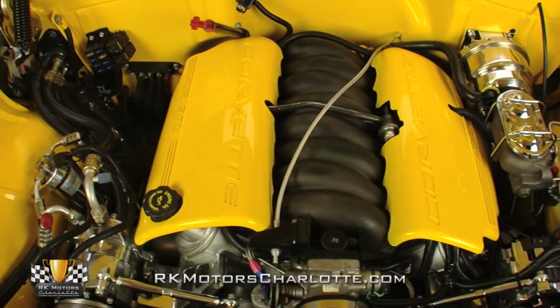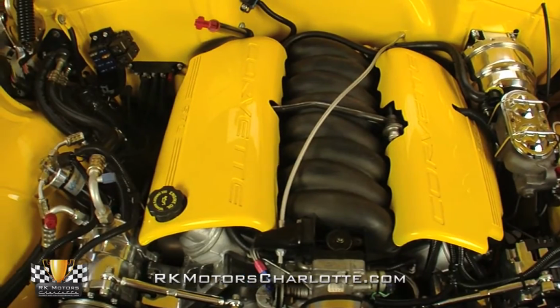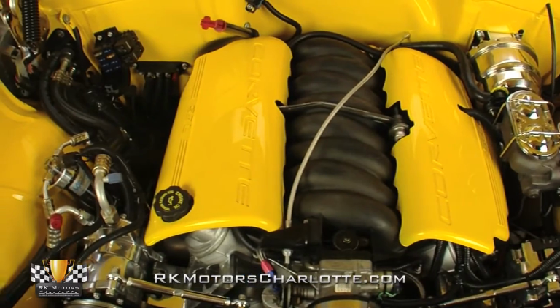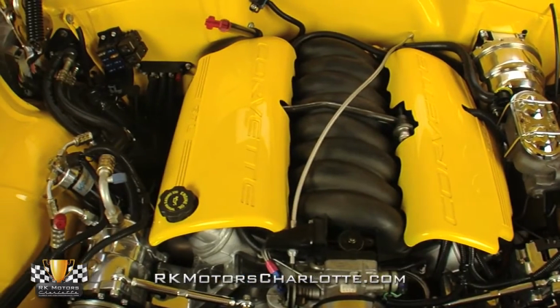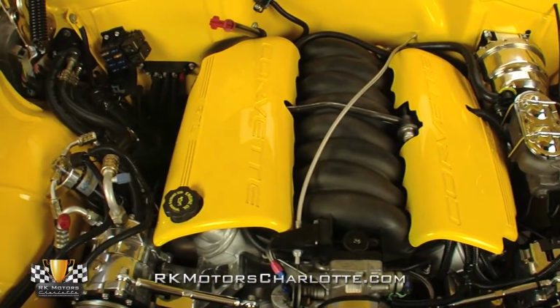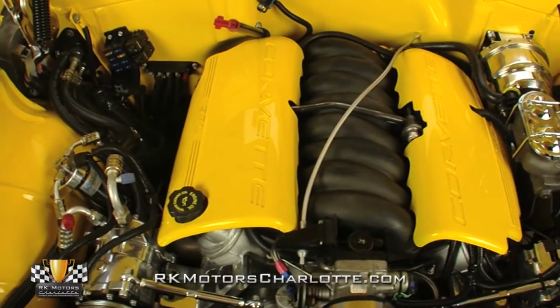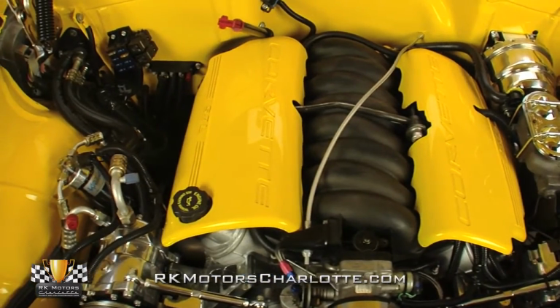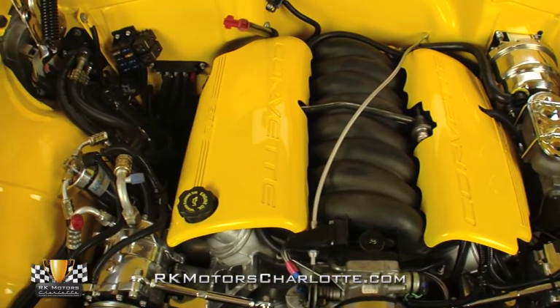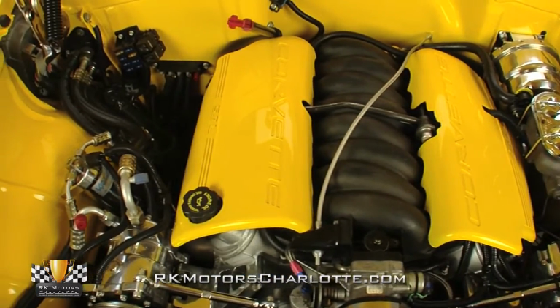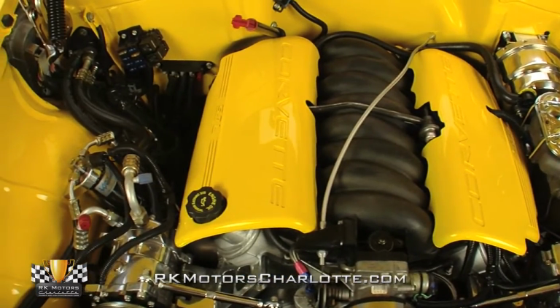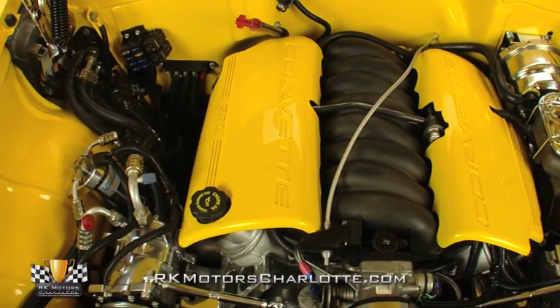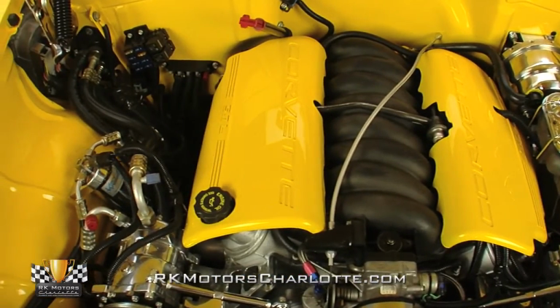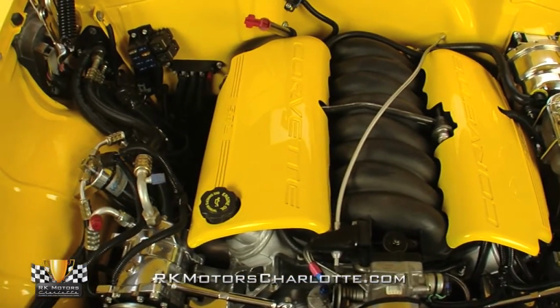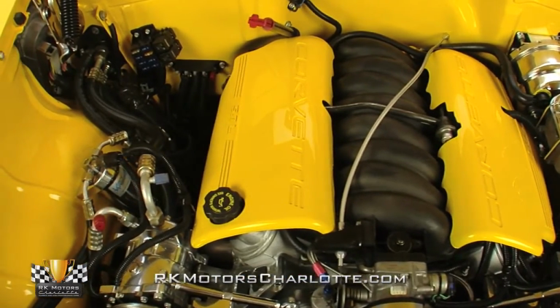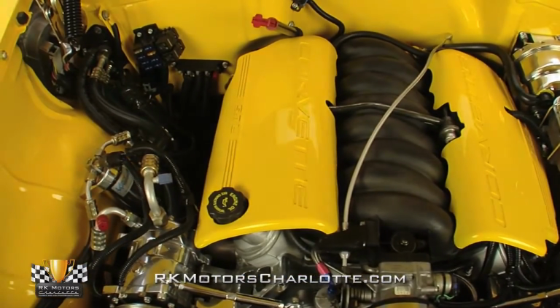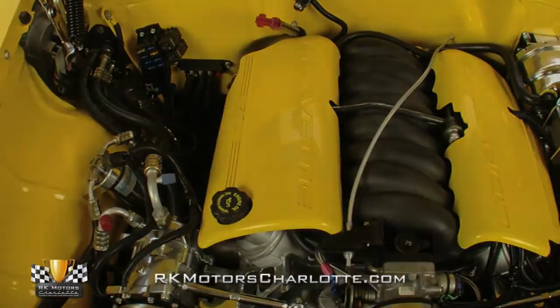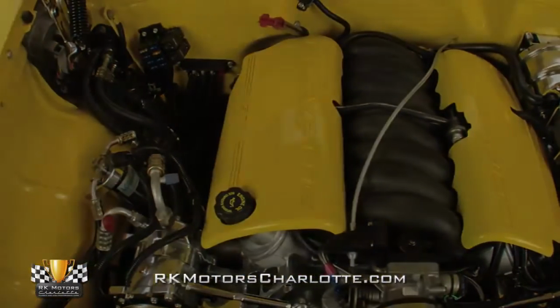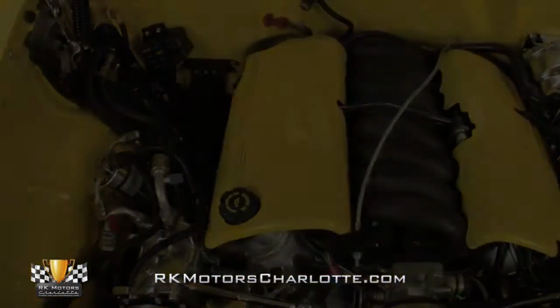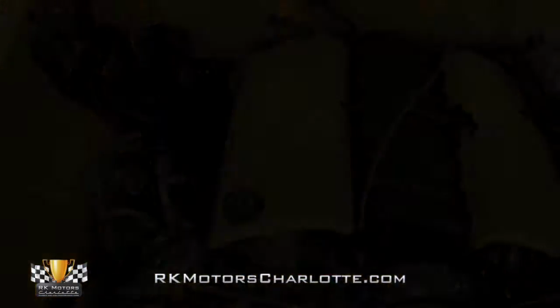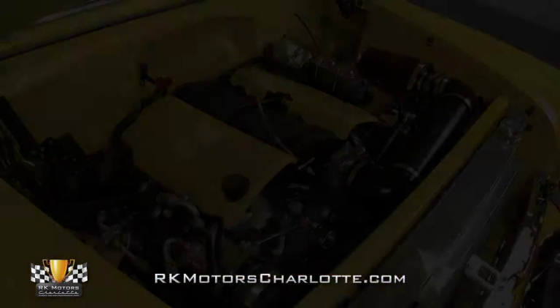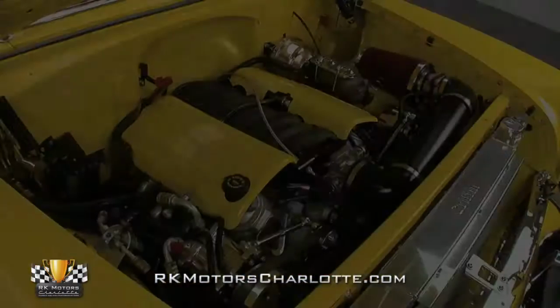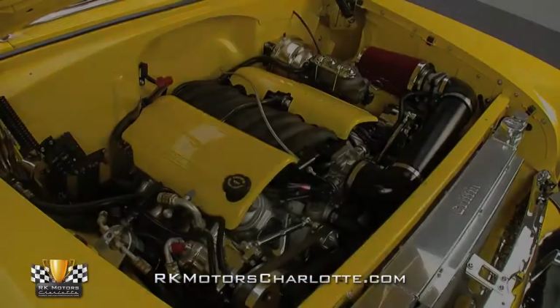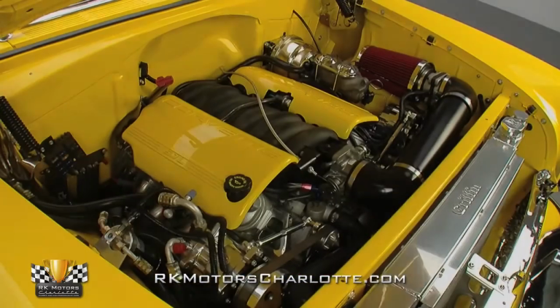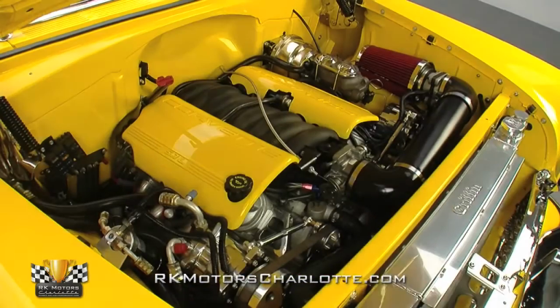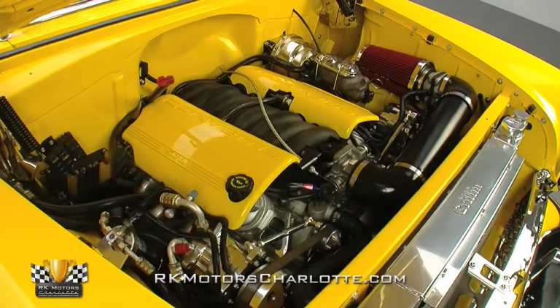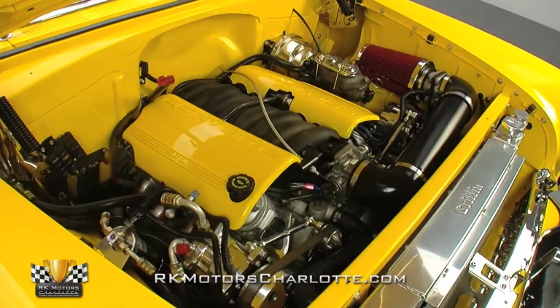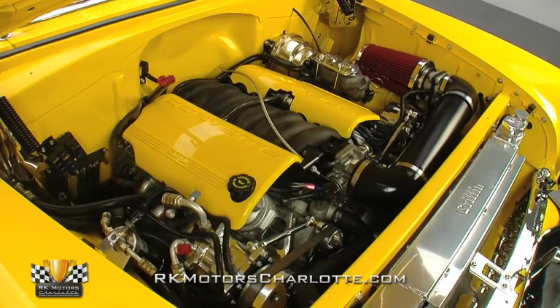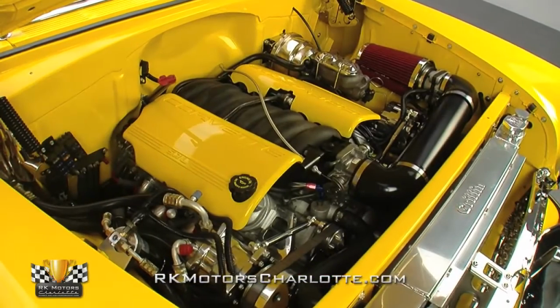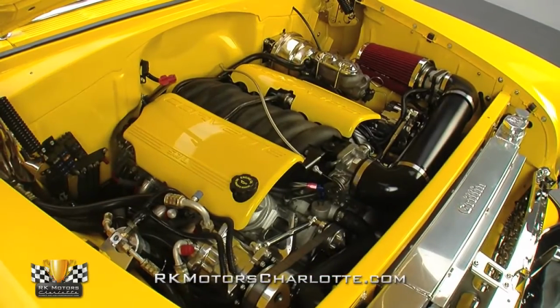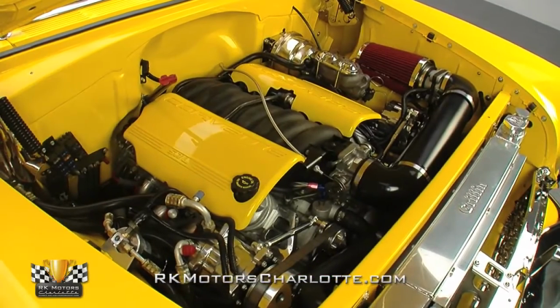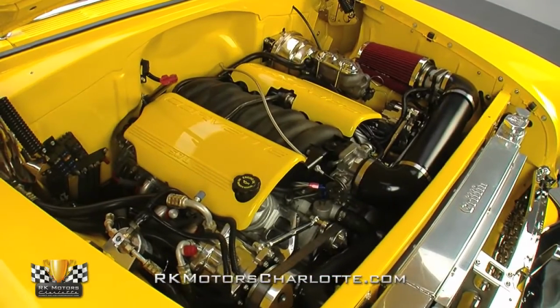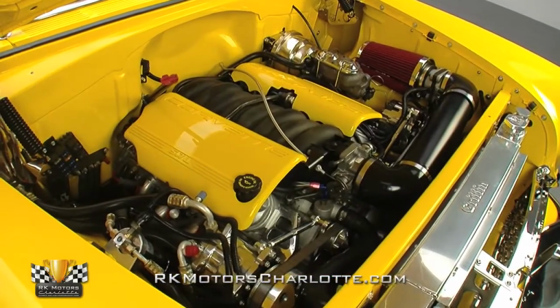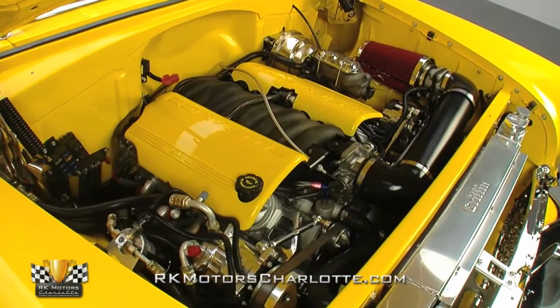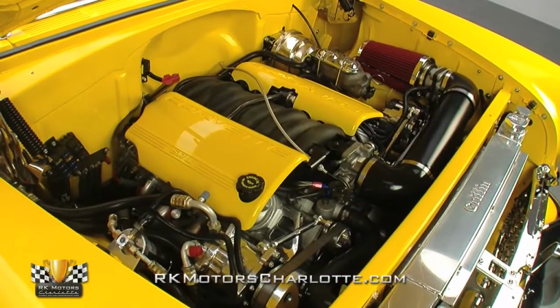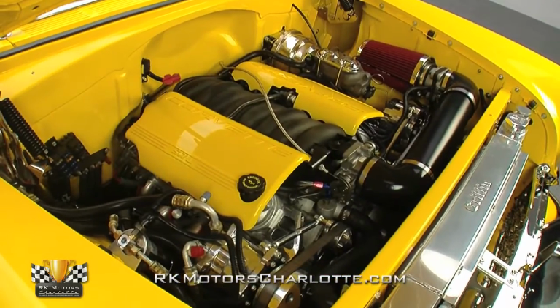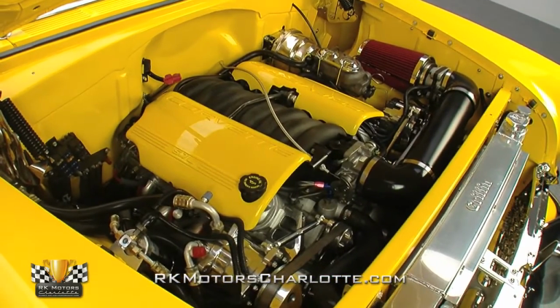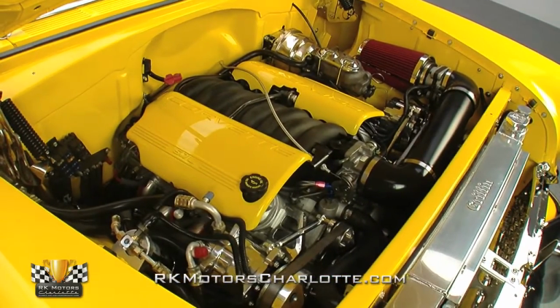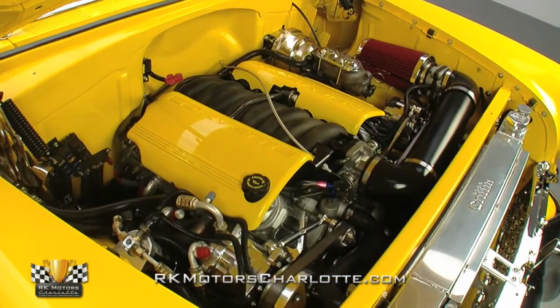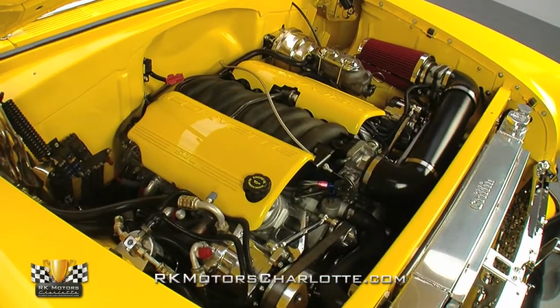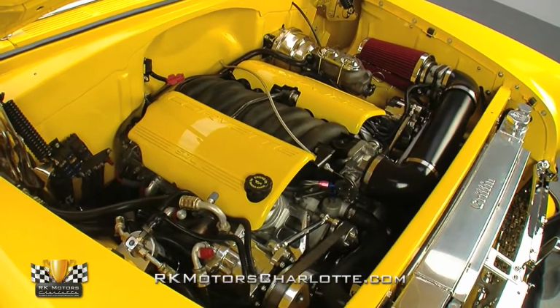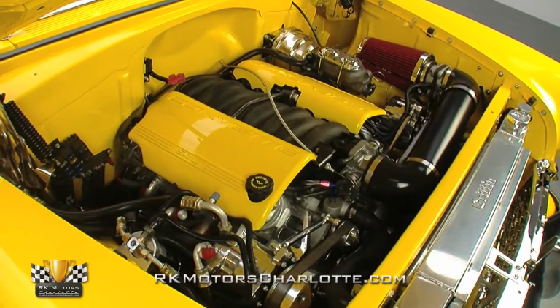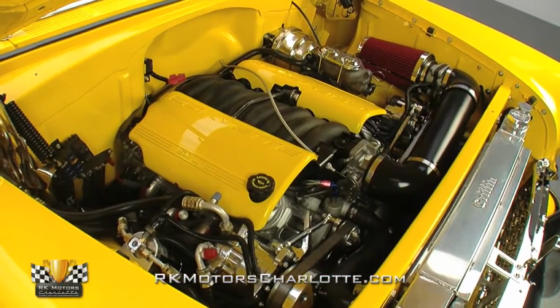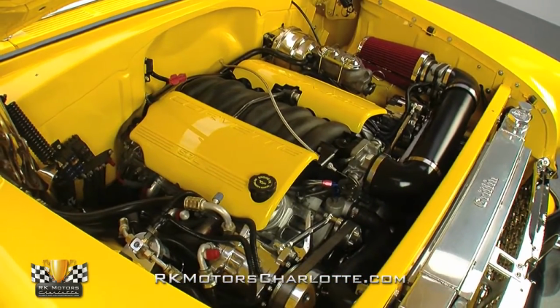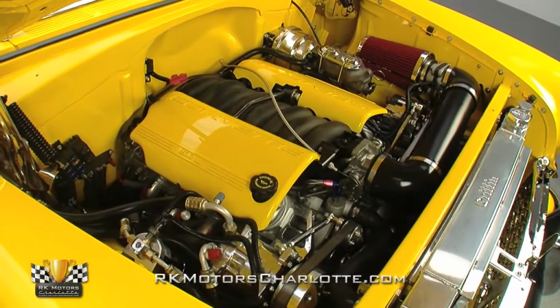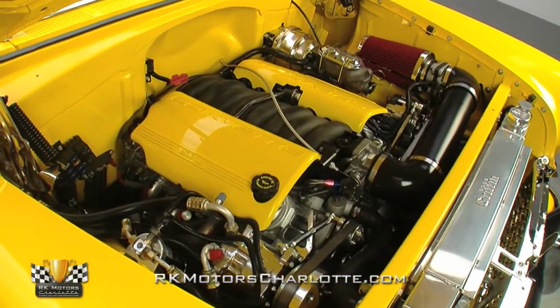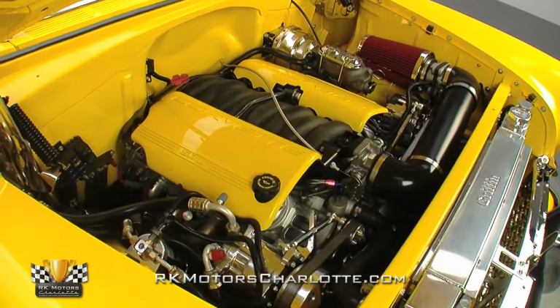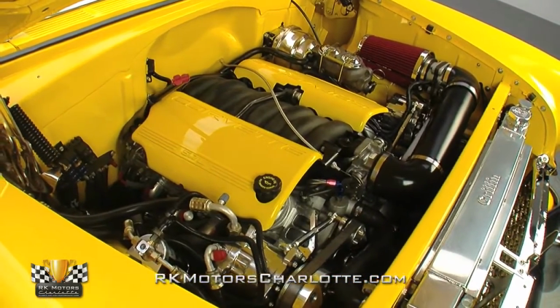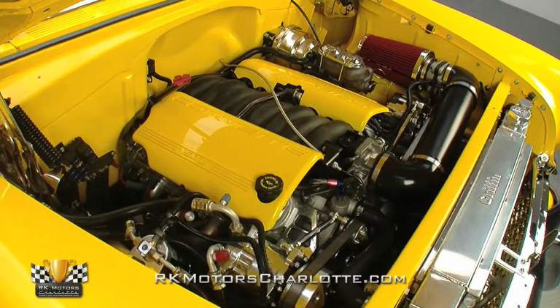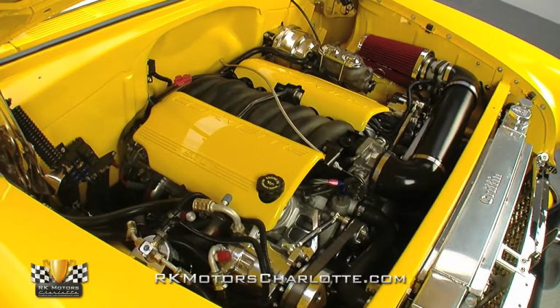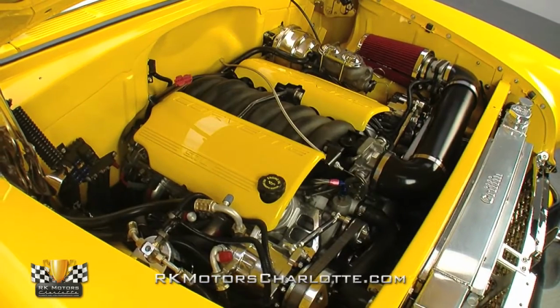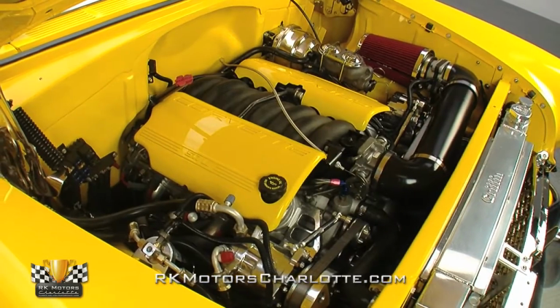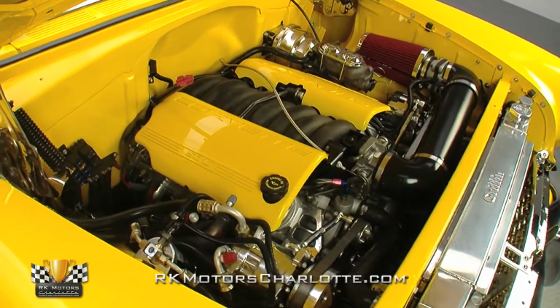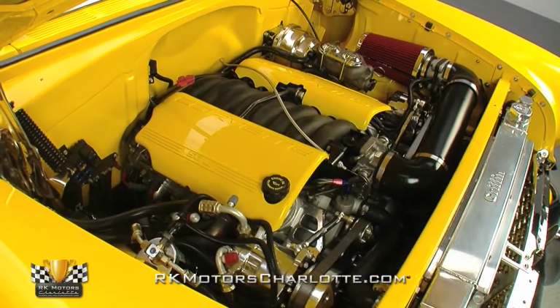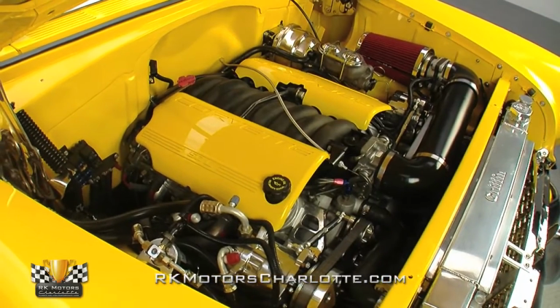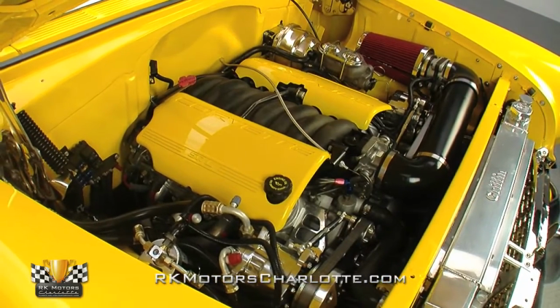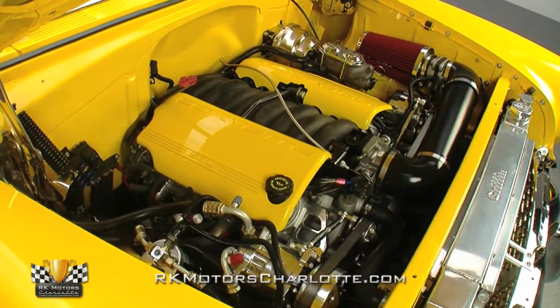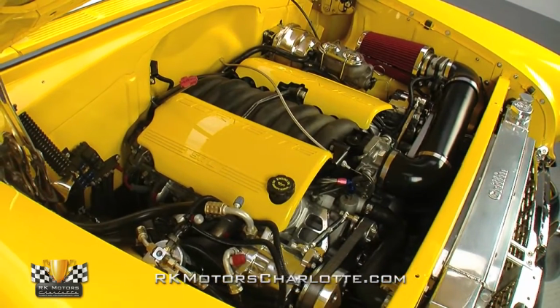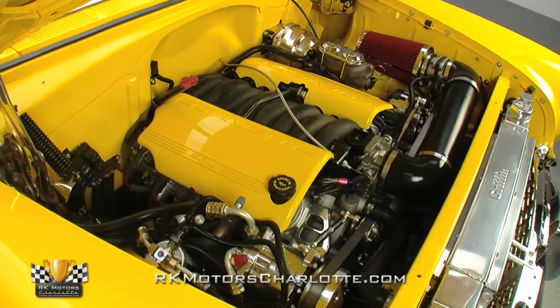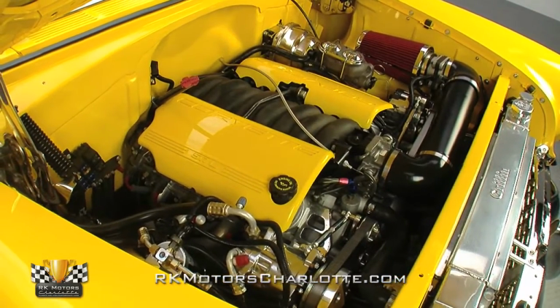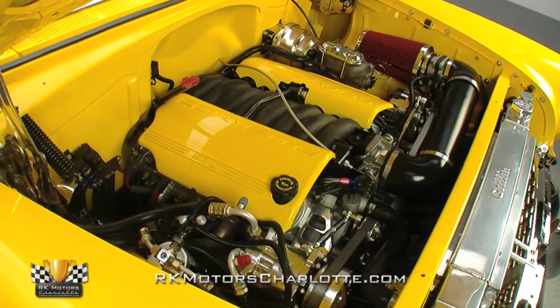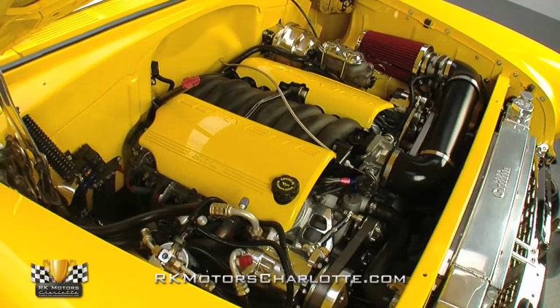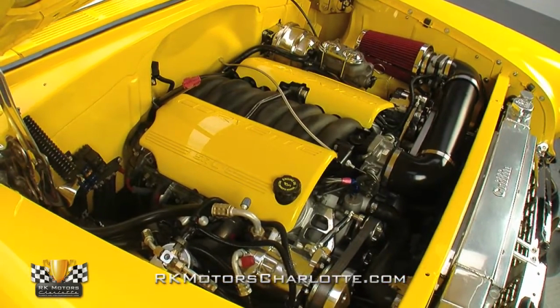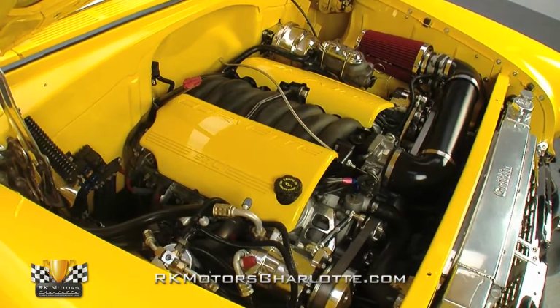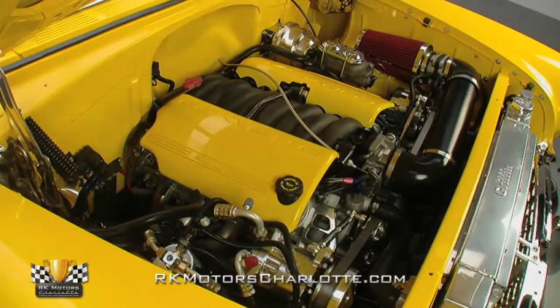Turn the key and the LS1 fires to life, bellowing through headers that connect to a stainless dual exhaust system with Magnaflow mufflers.